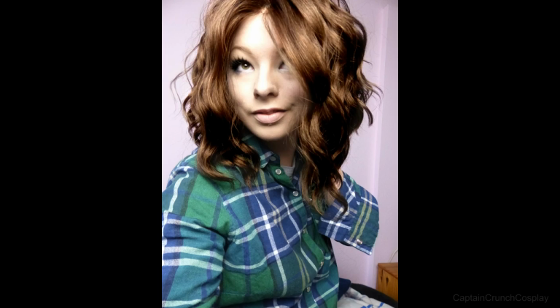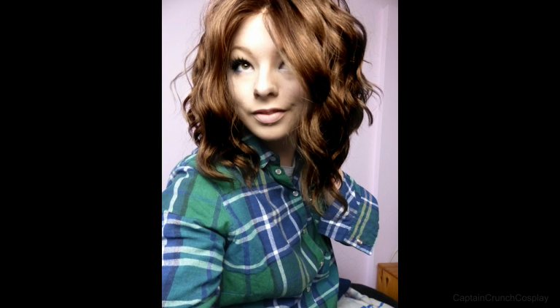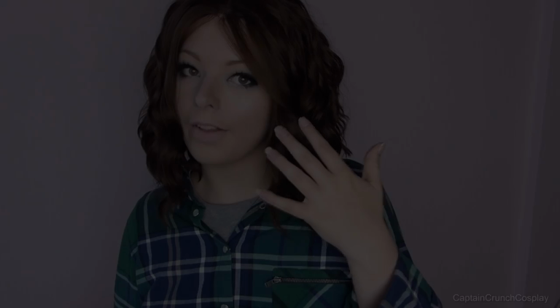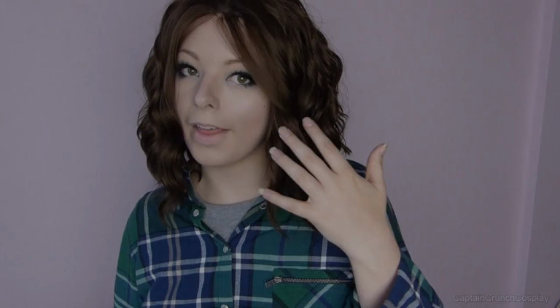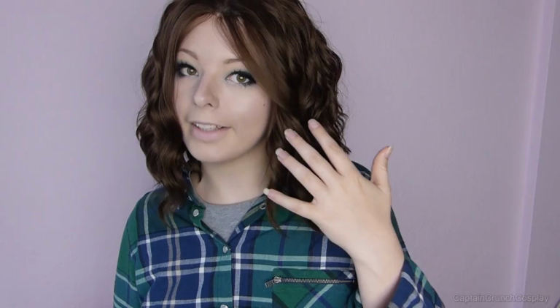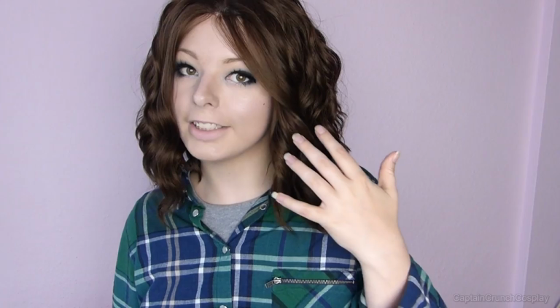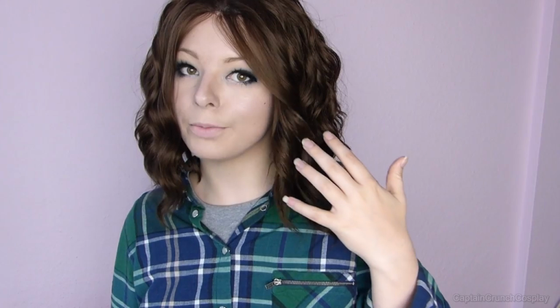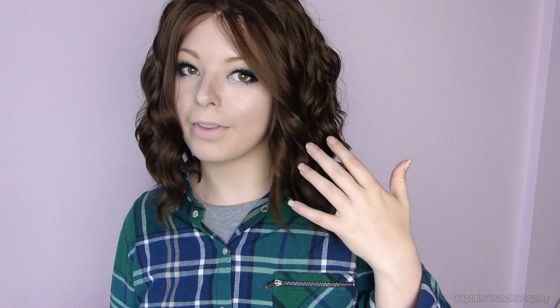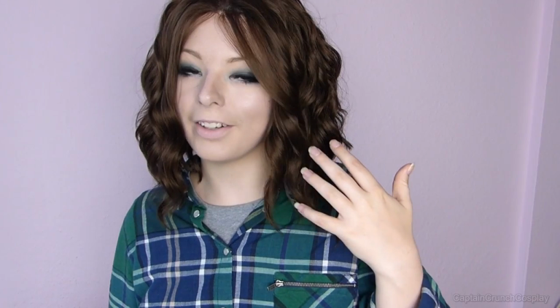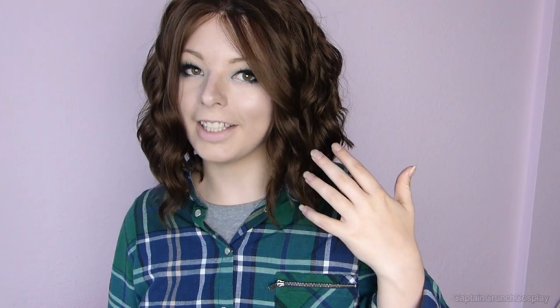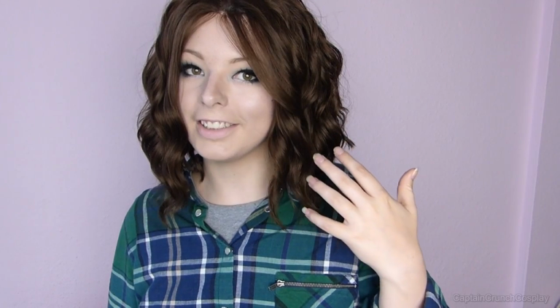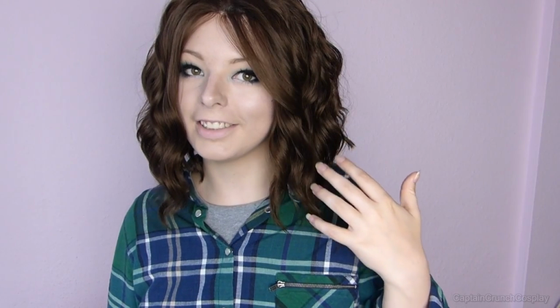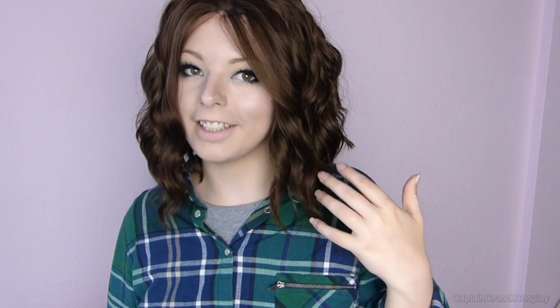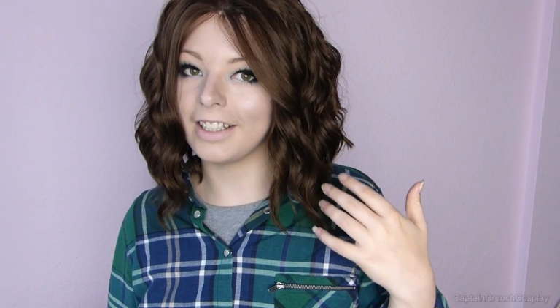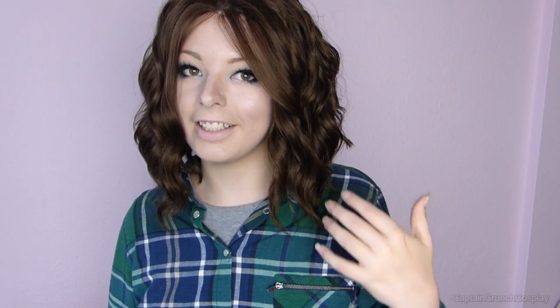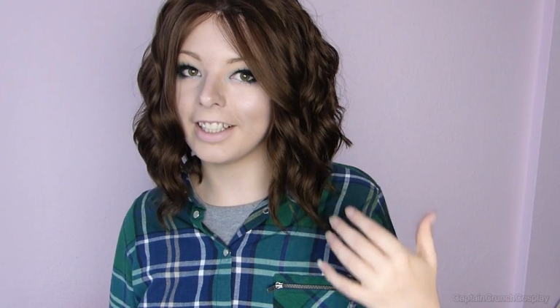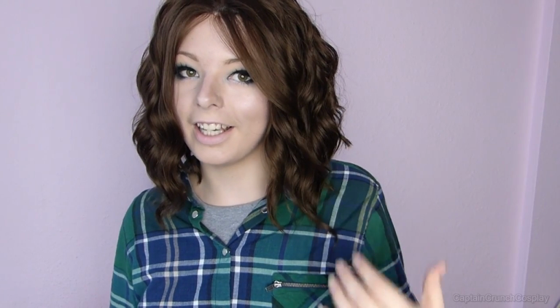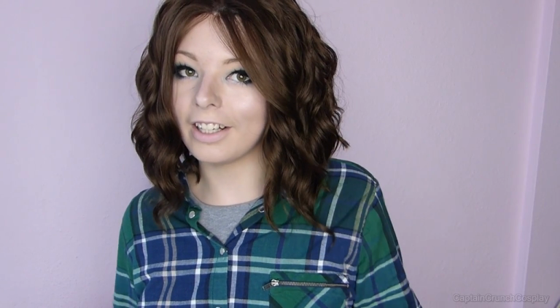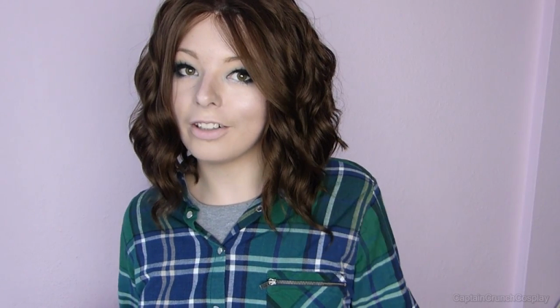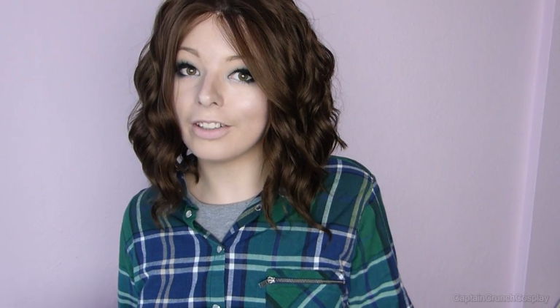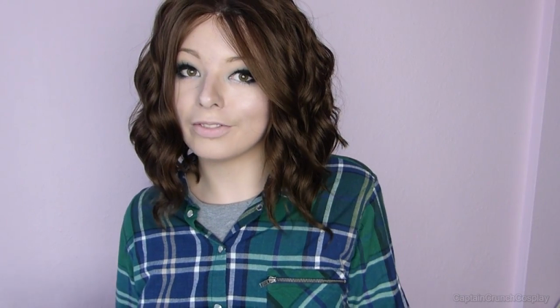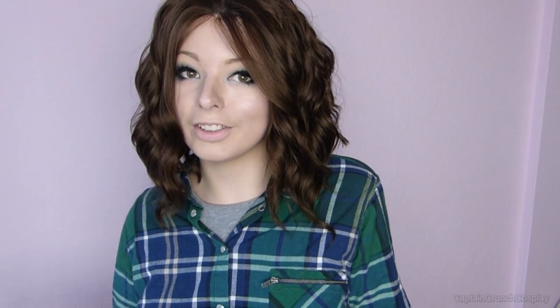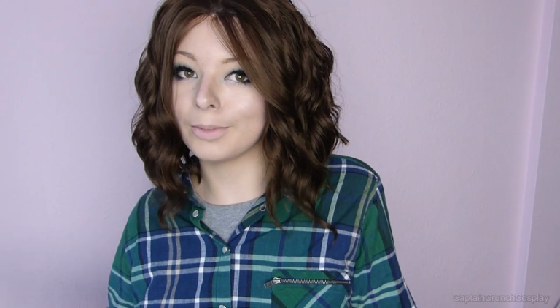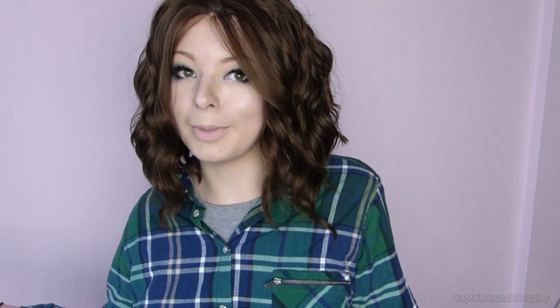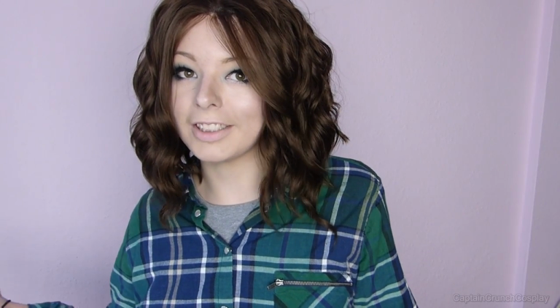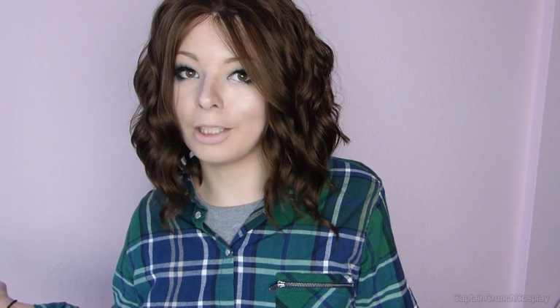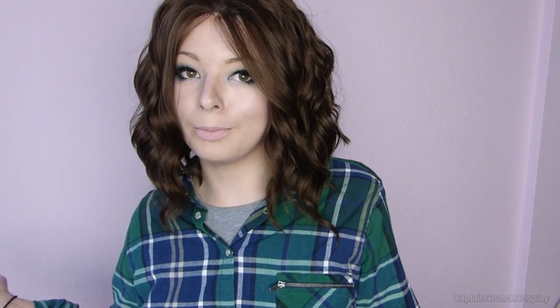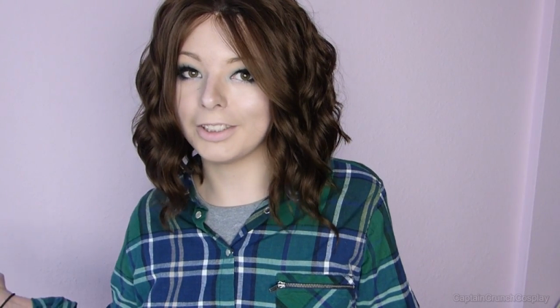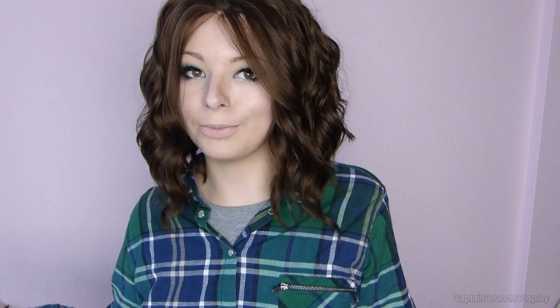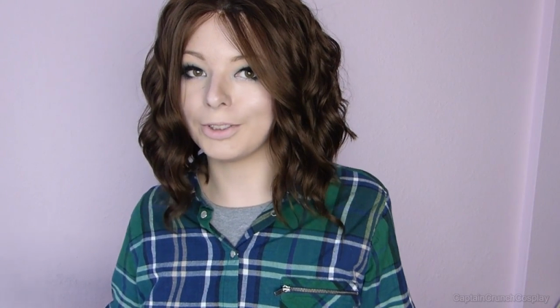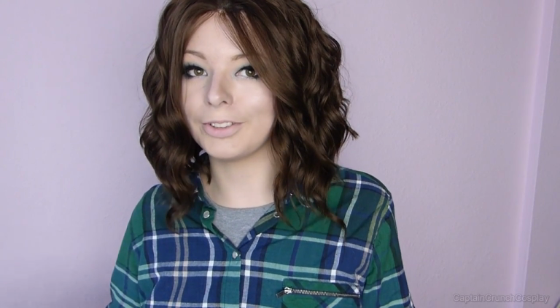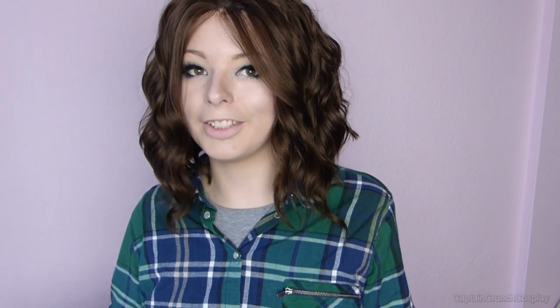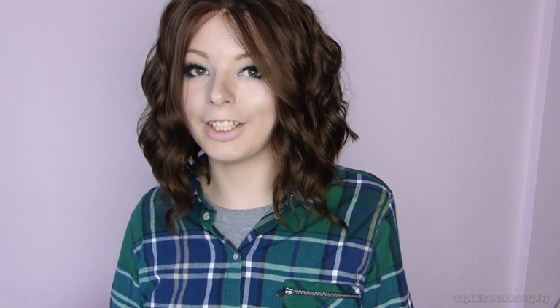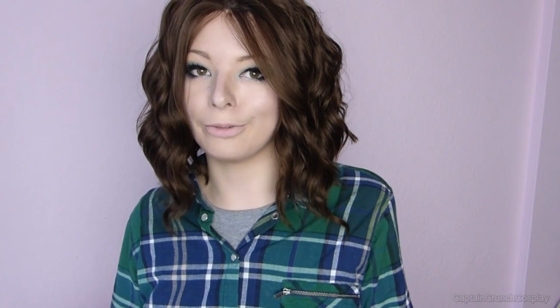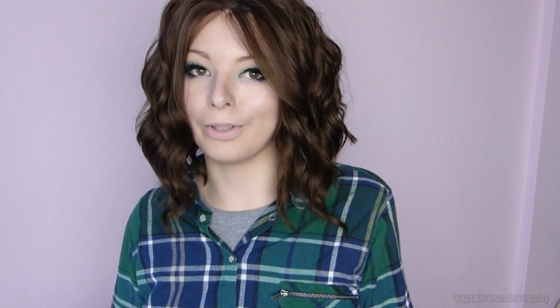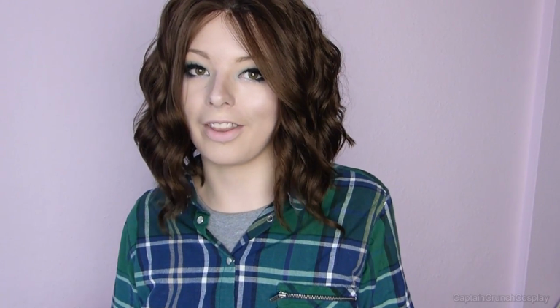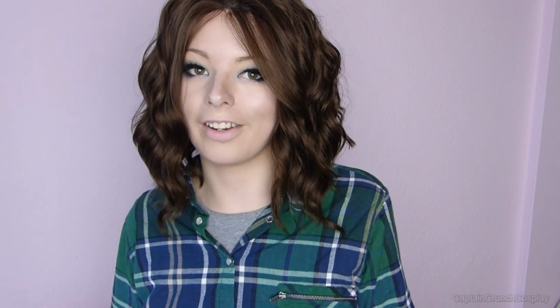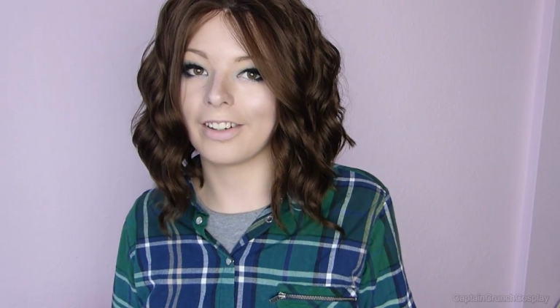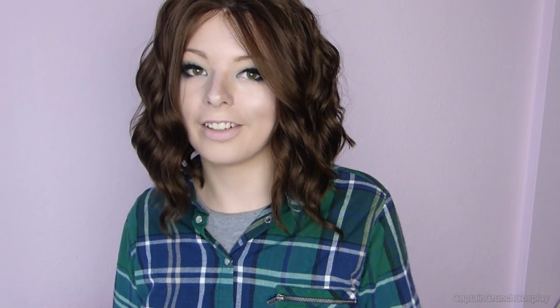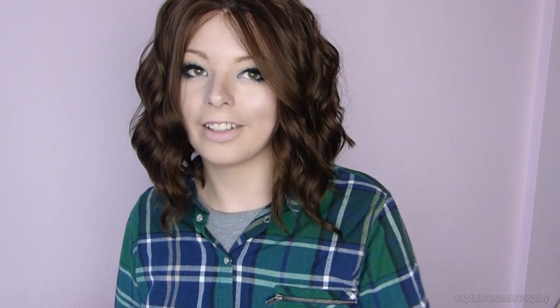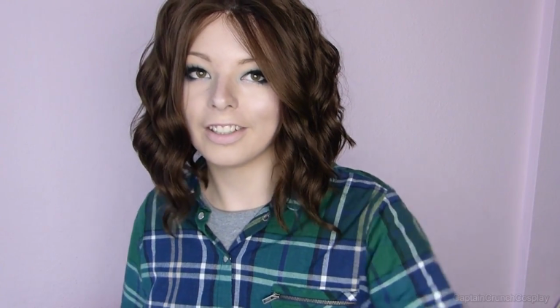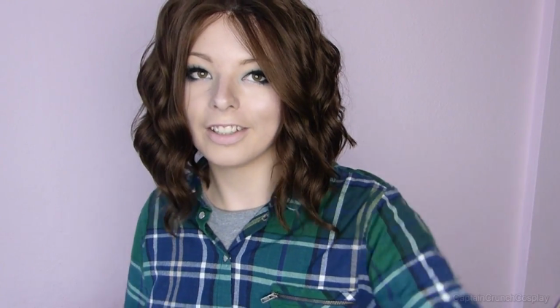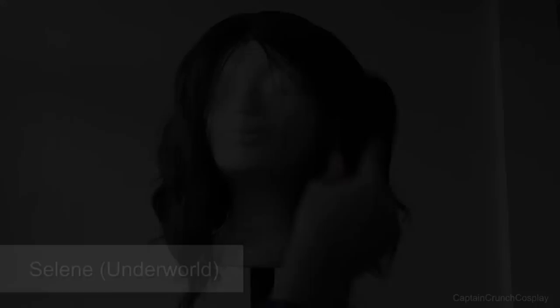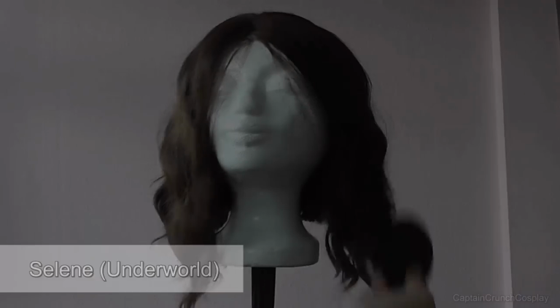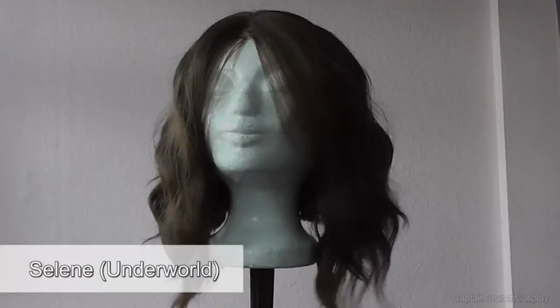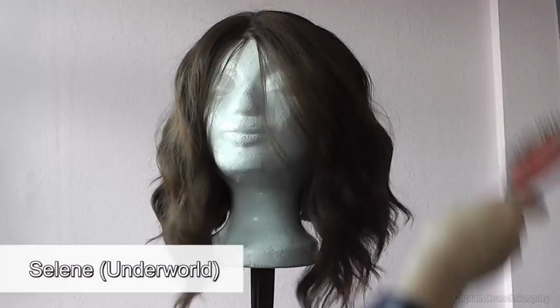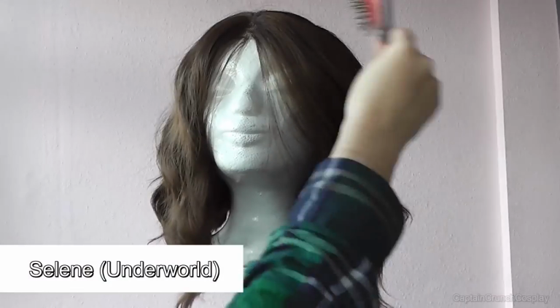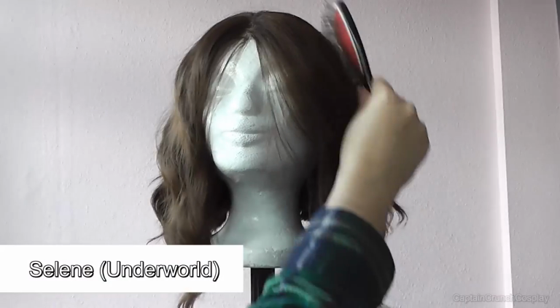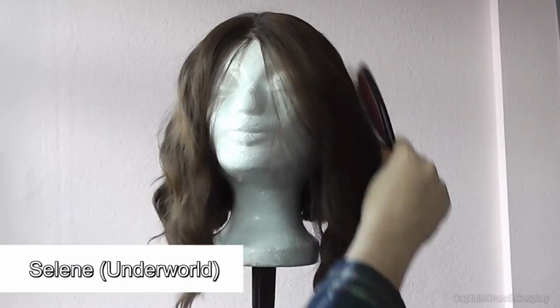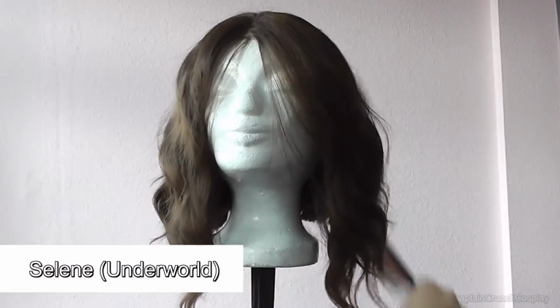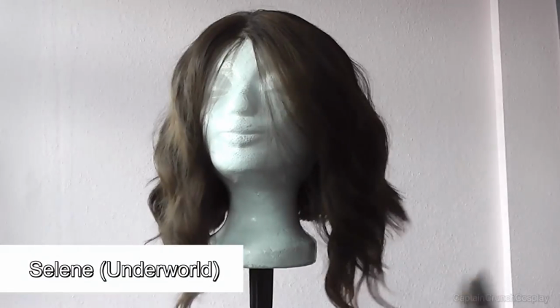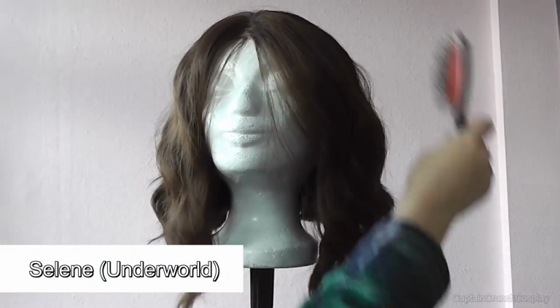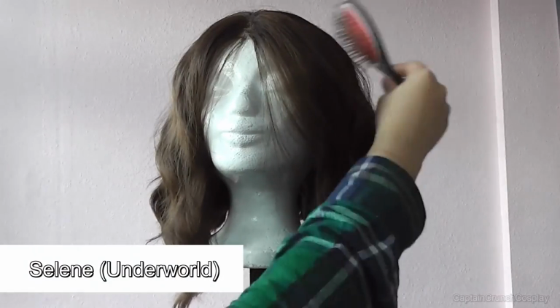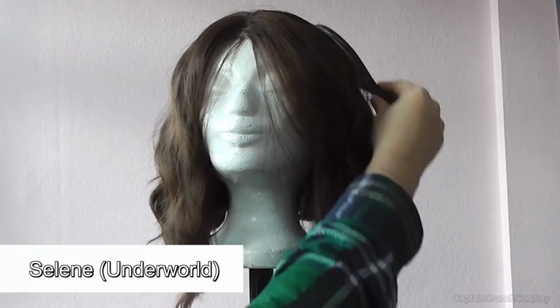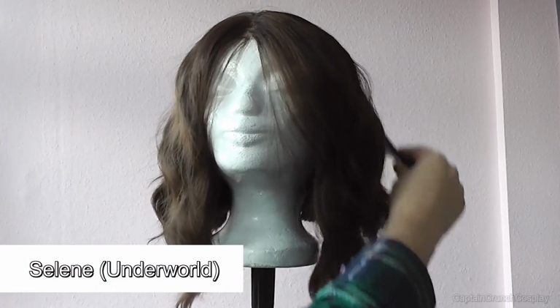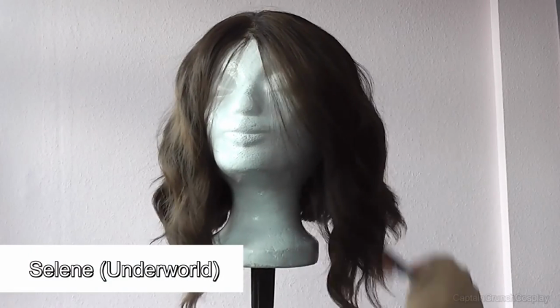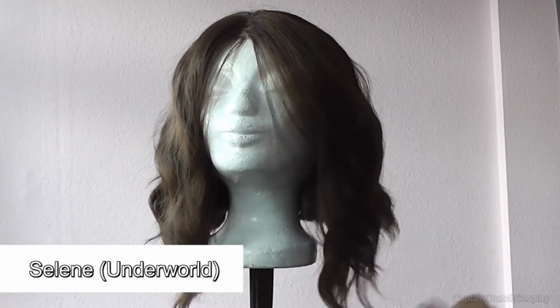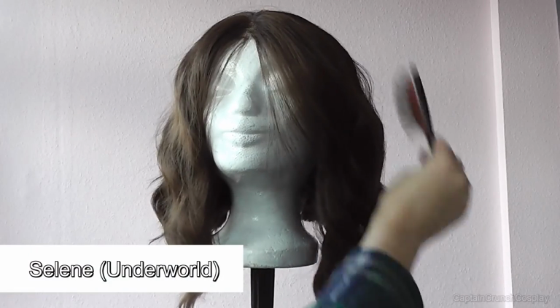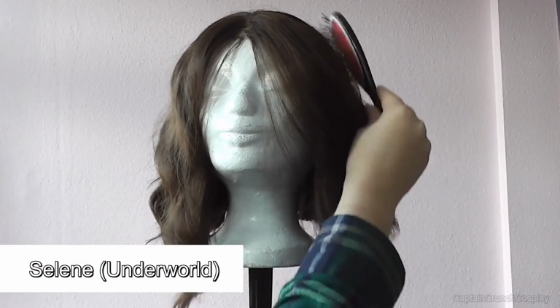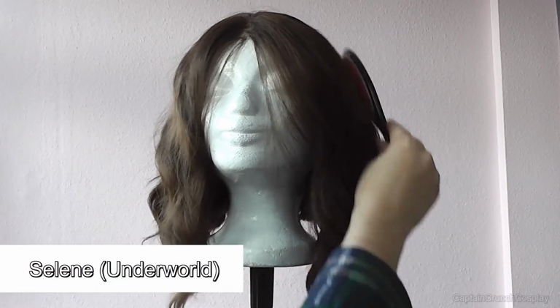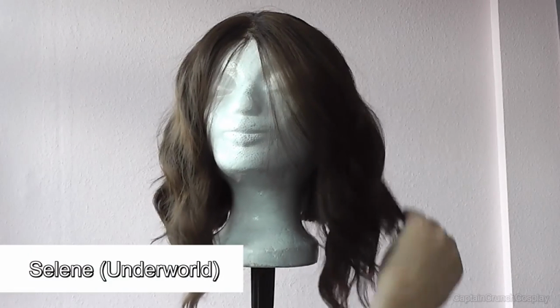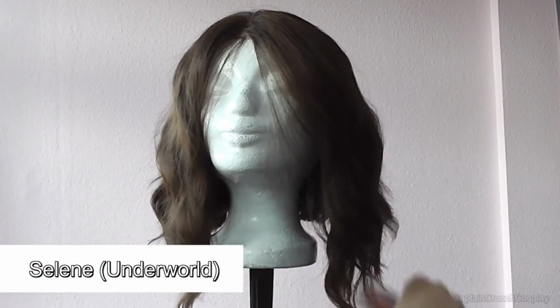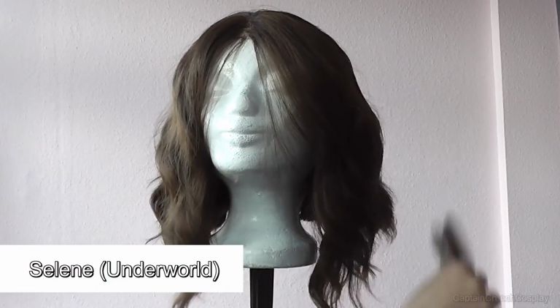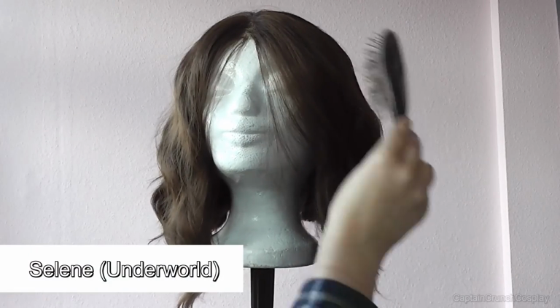So that's it without any styling, and I'm on for some examples of what you can do with it. Brush the wig before styling it.